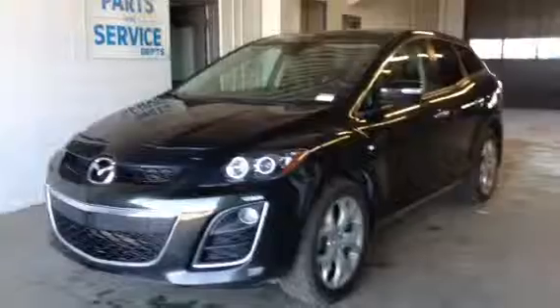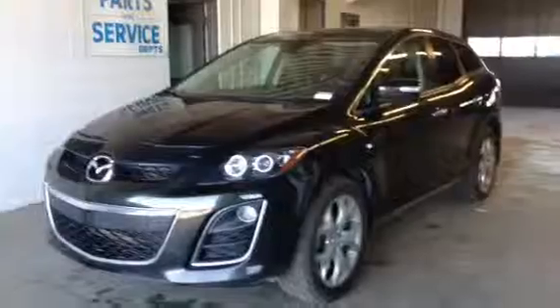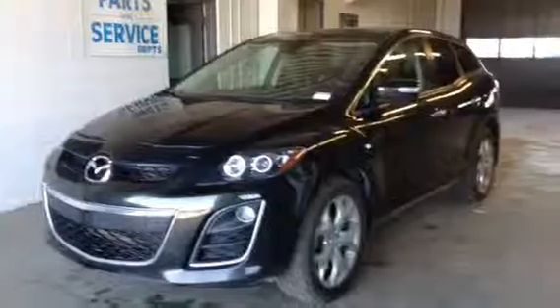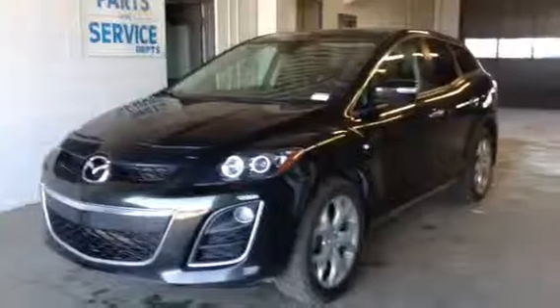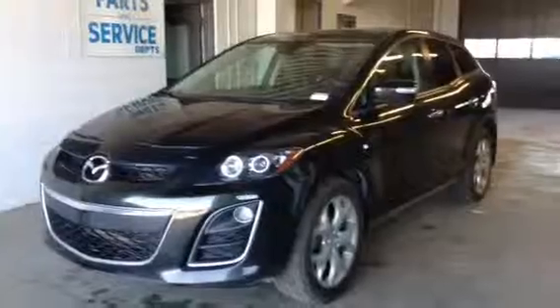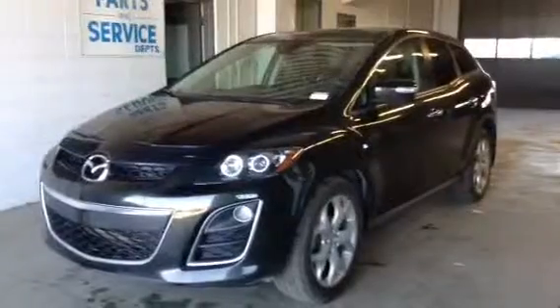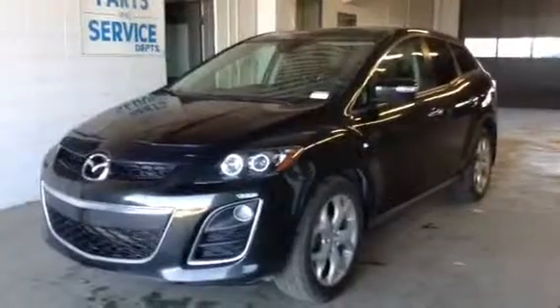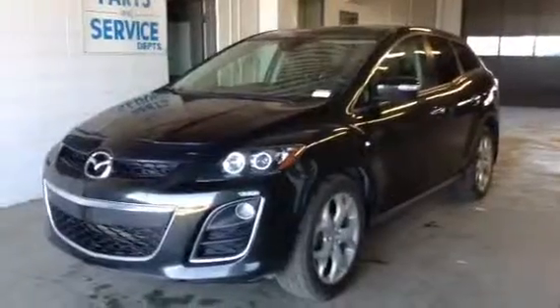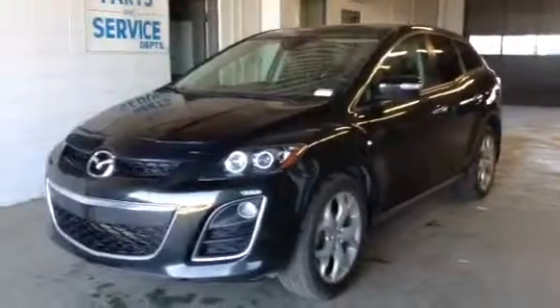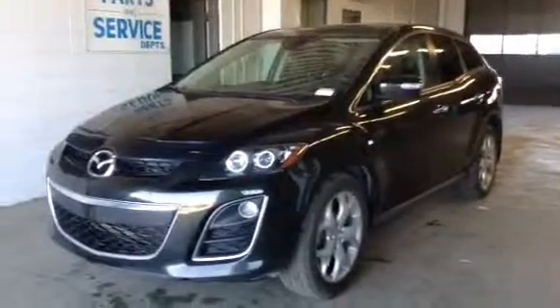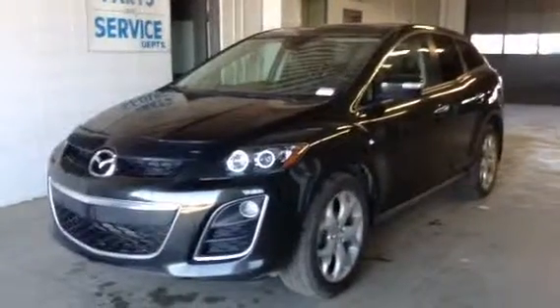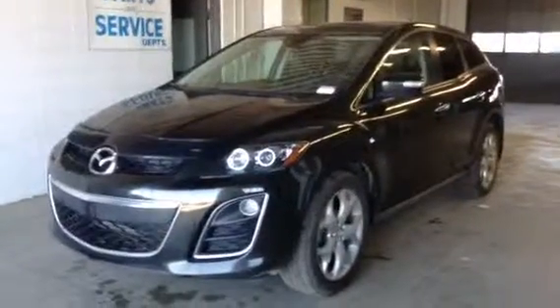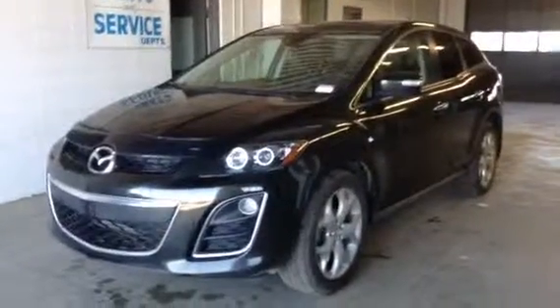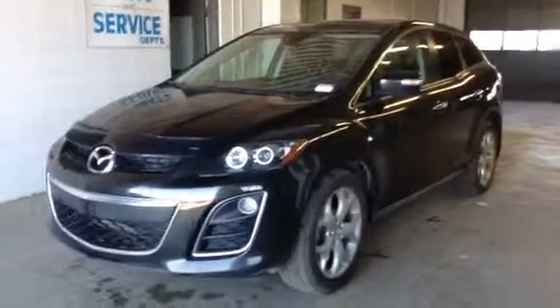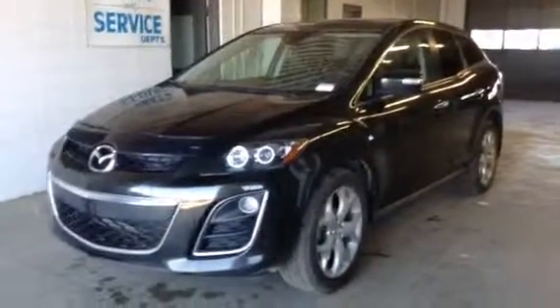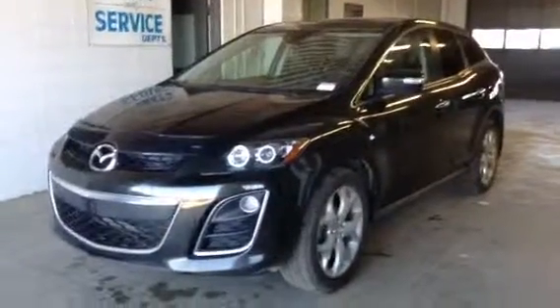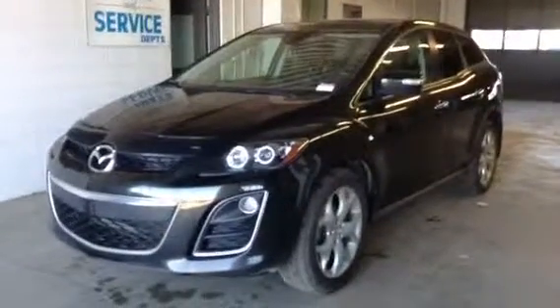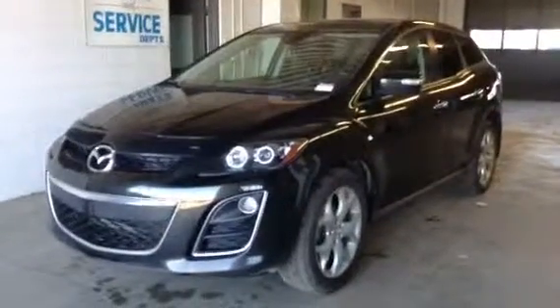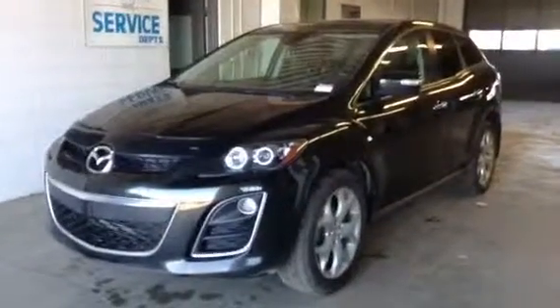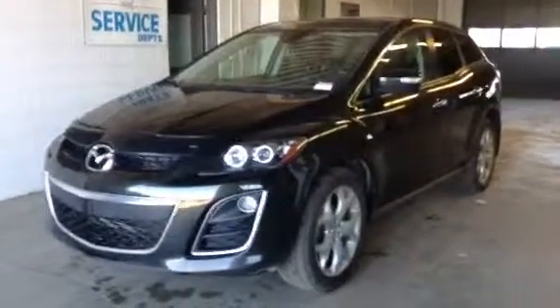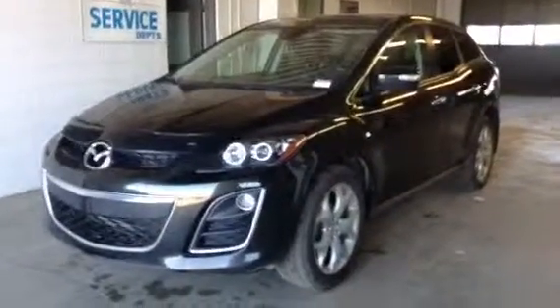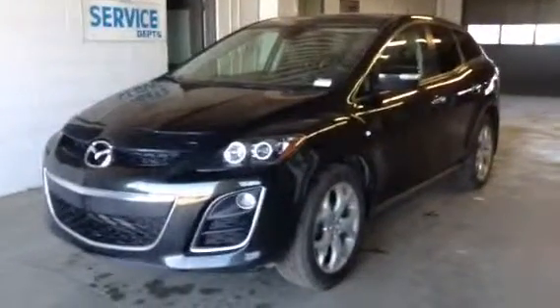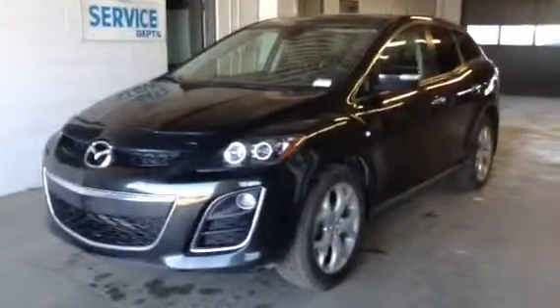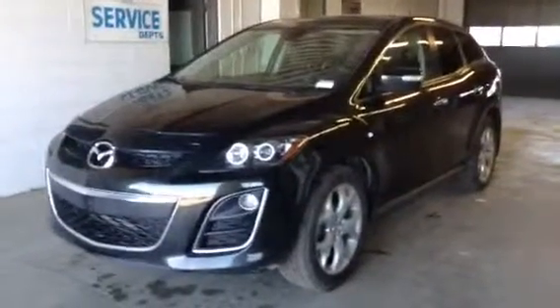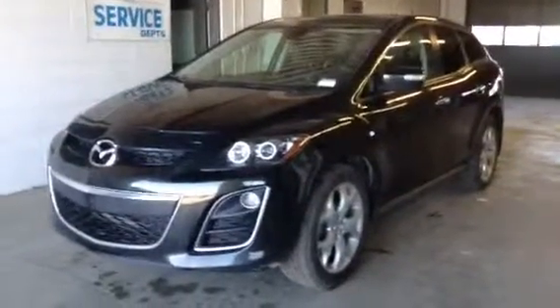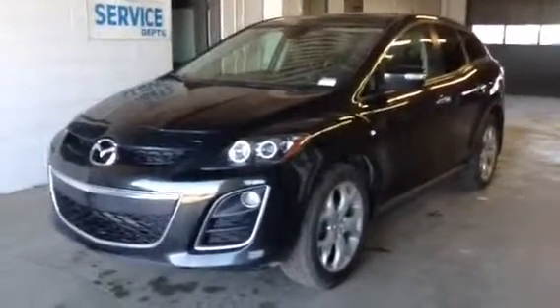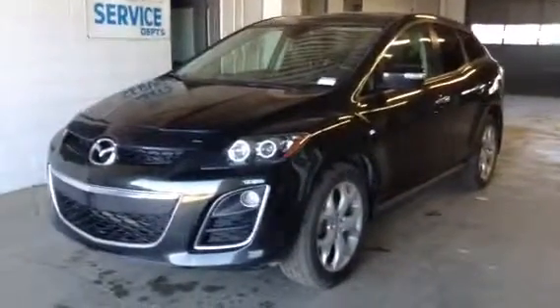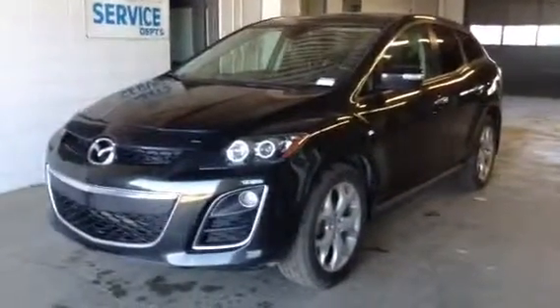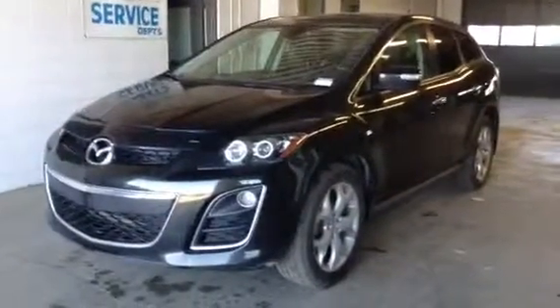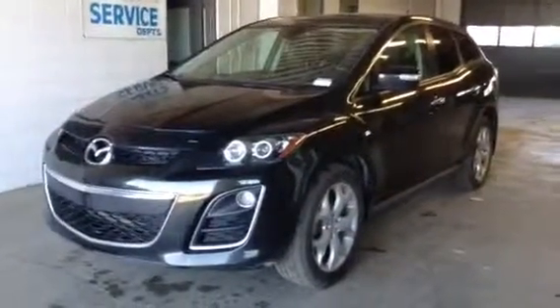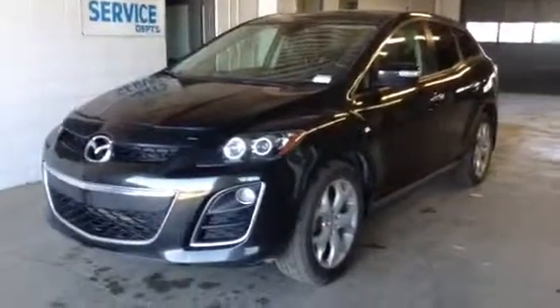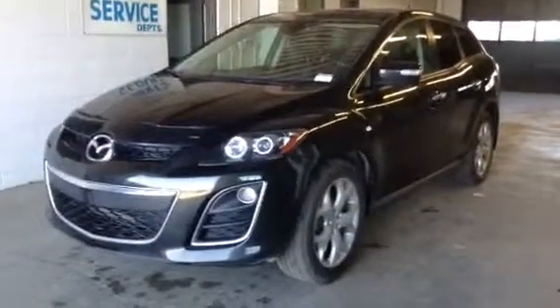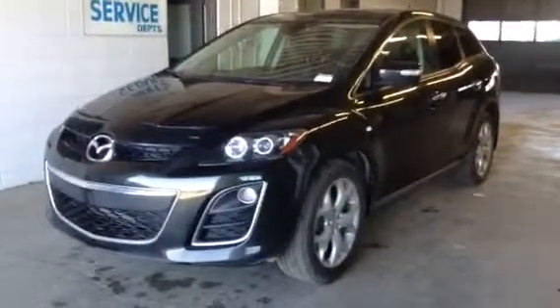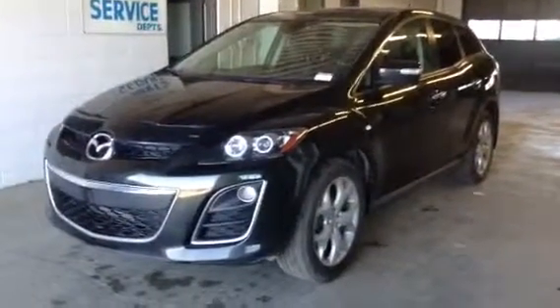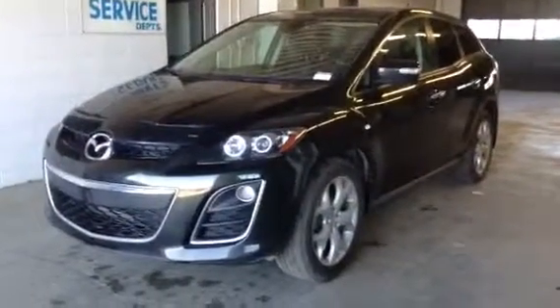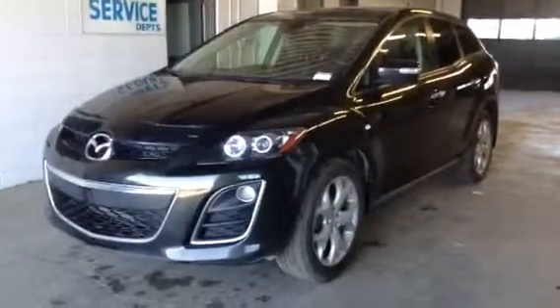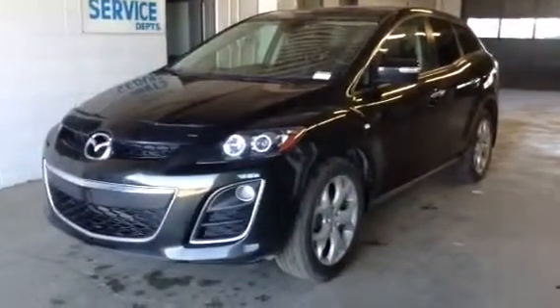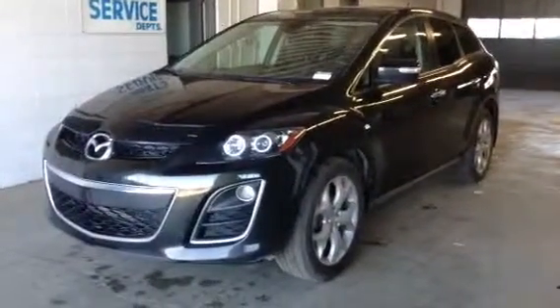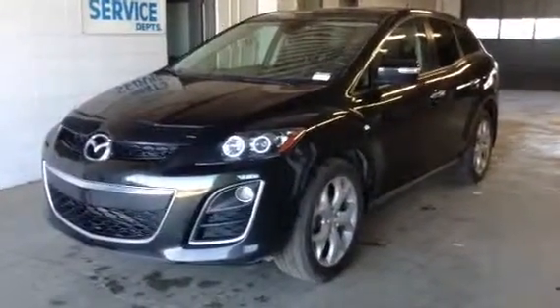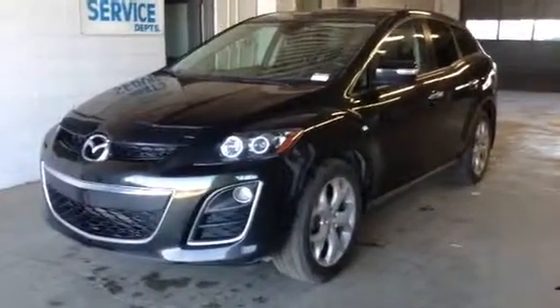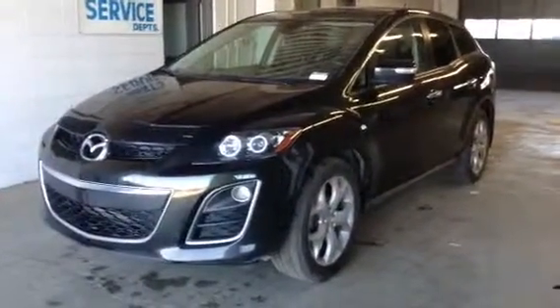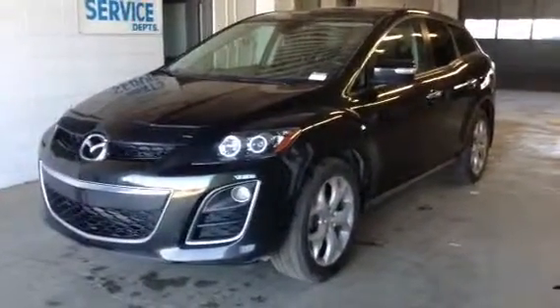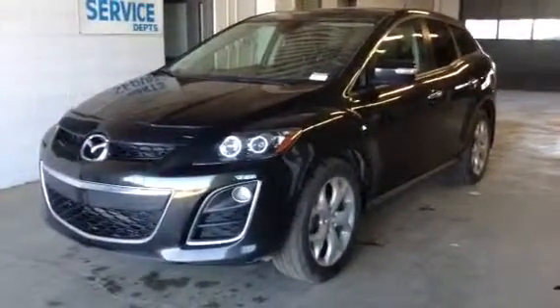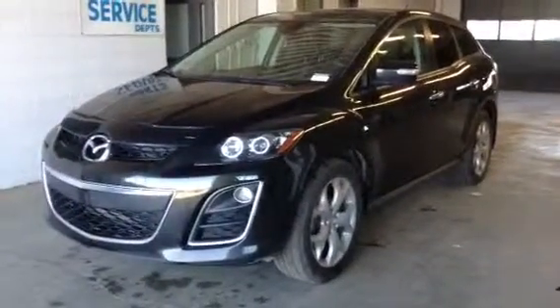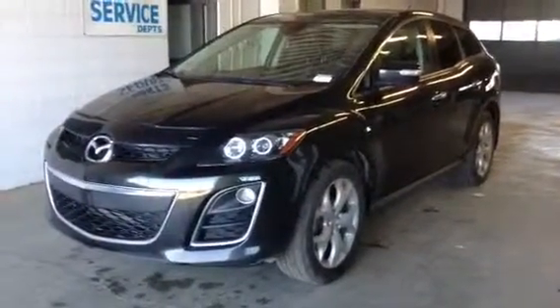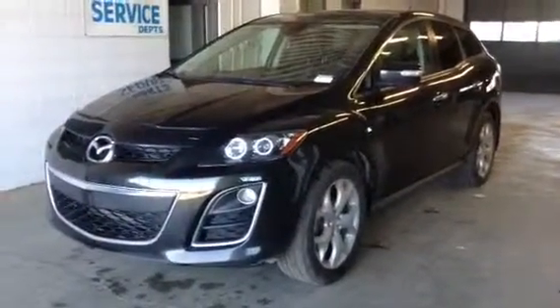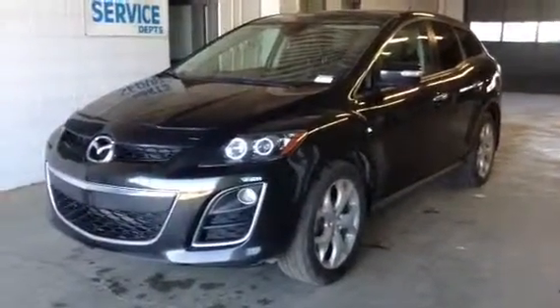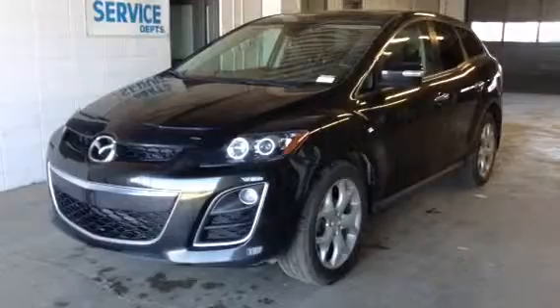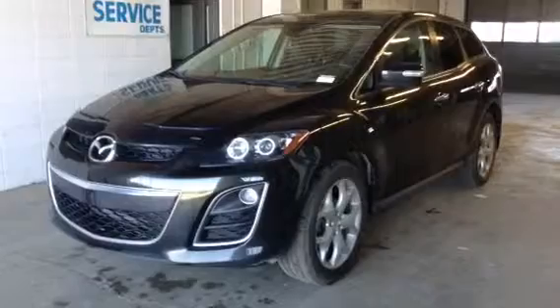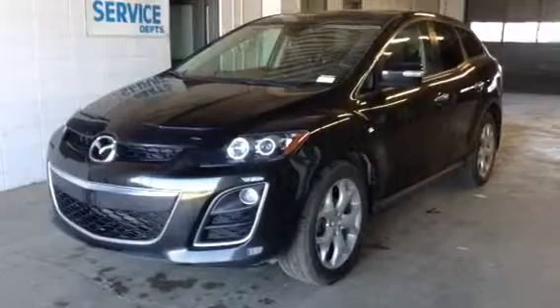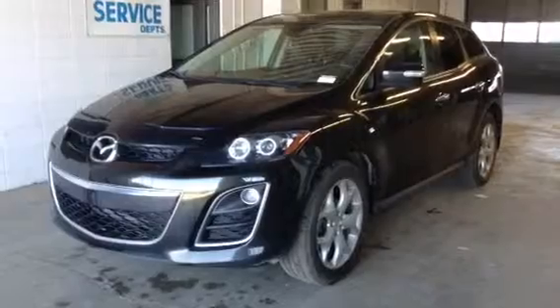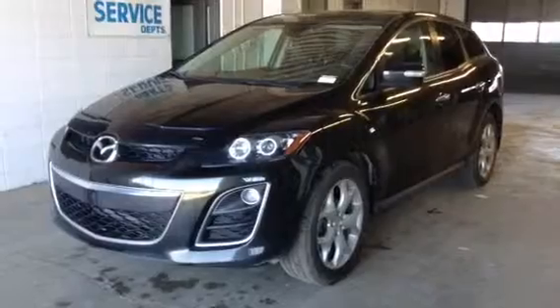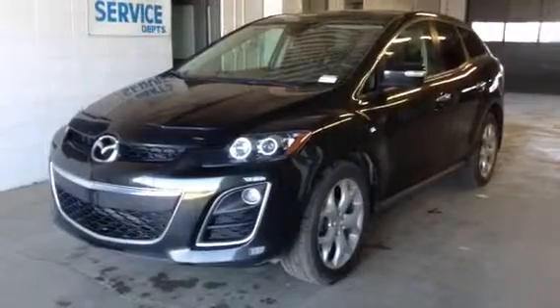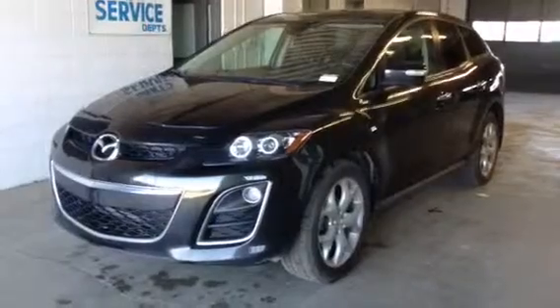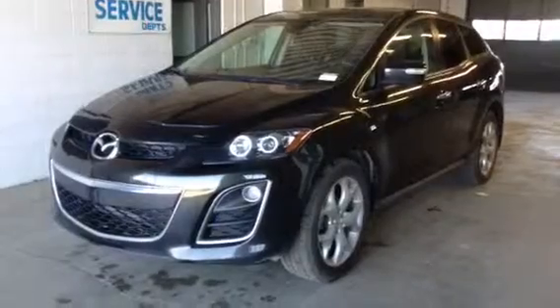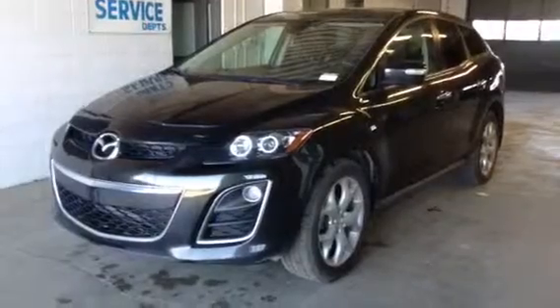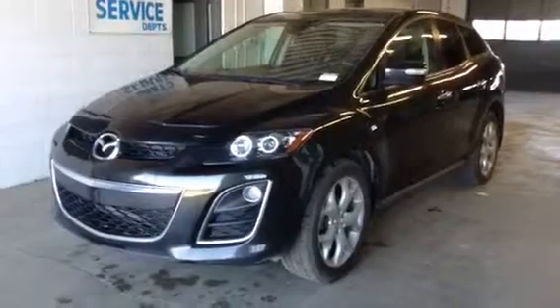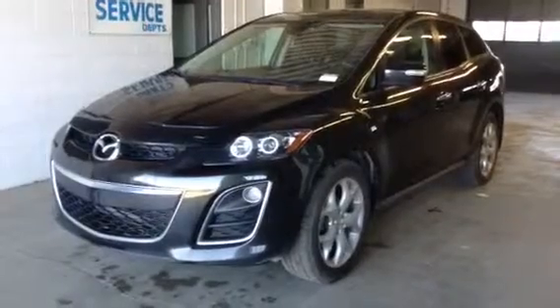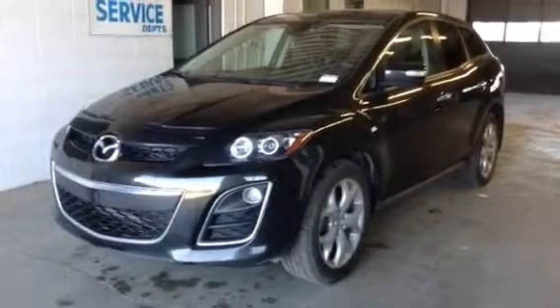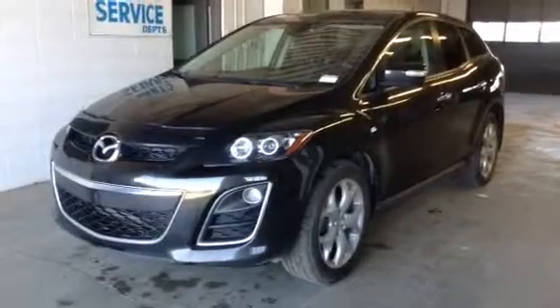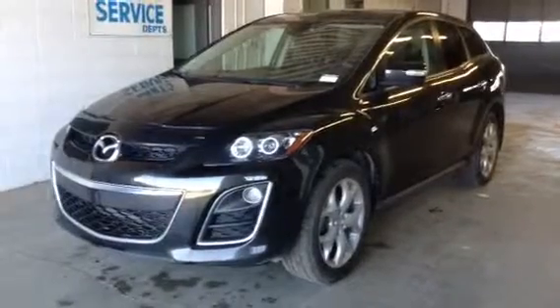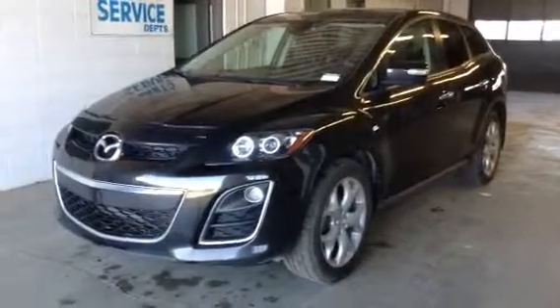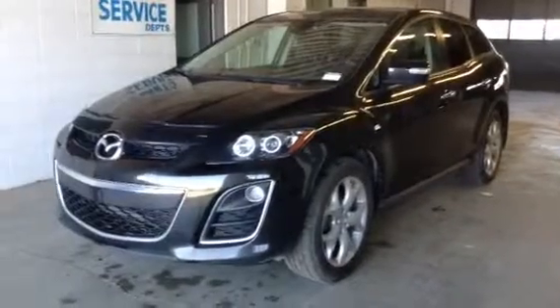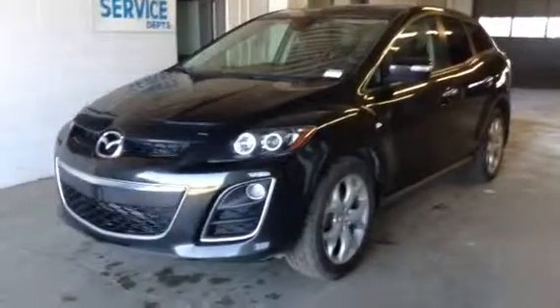This is Ria from LA Mazda. I'll be showing you a very short video walk around of this 2010 Mazda CX-7 GT.